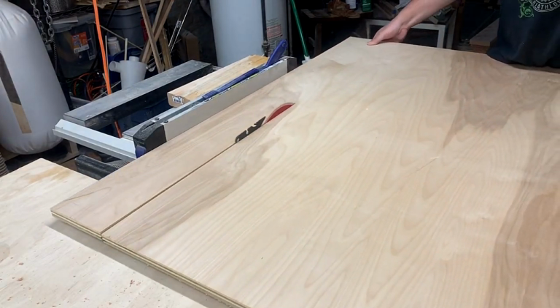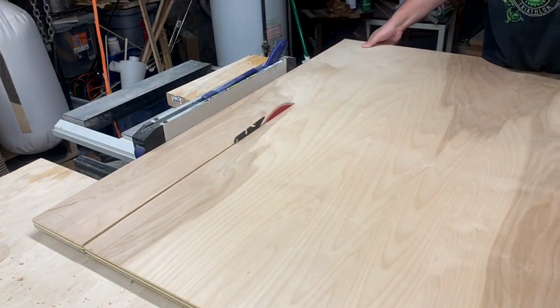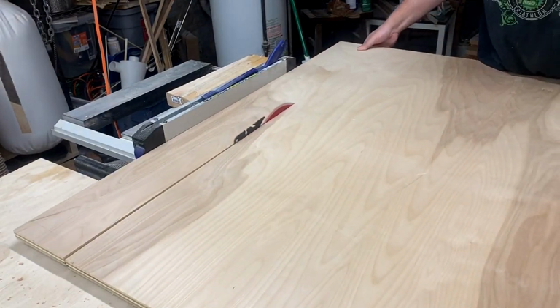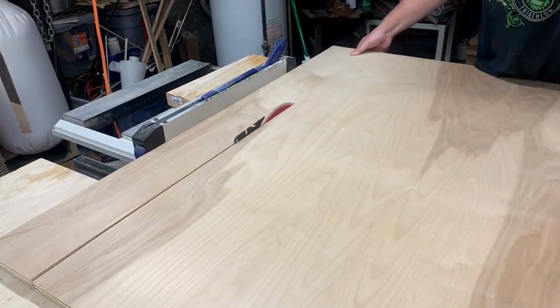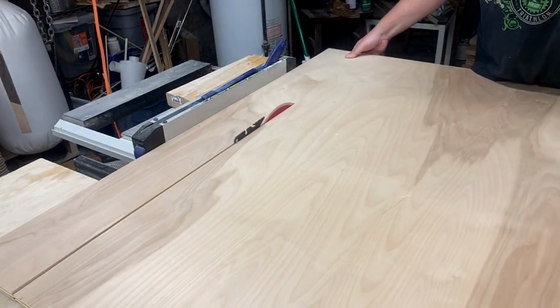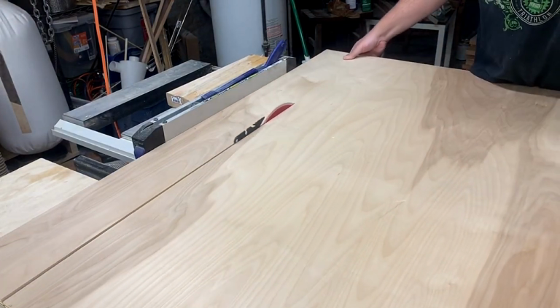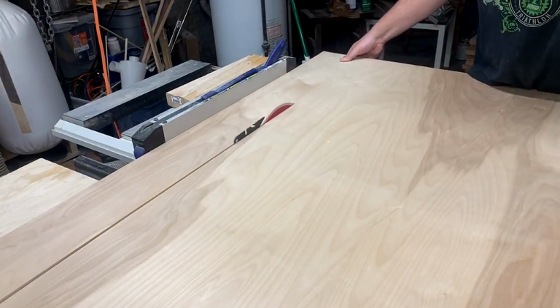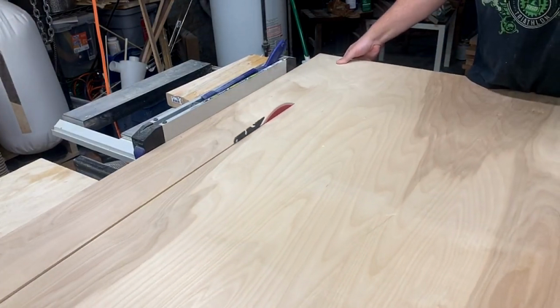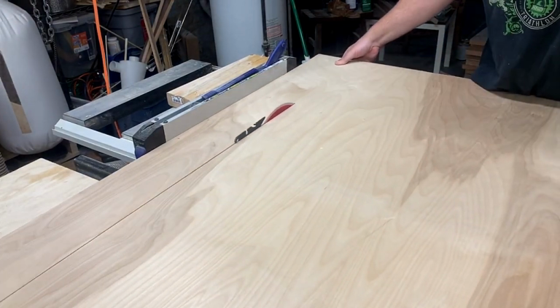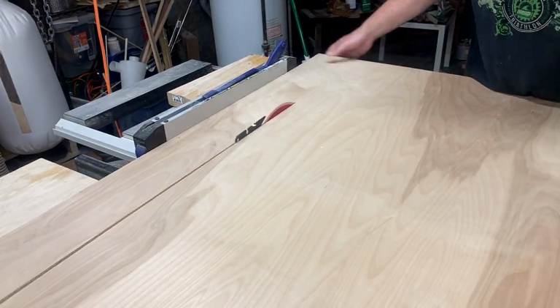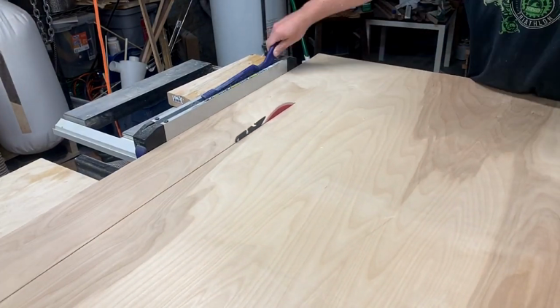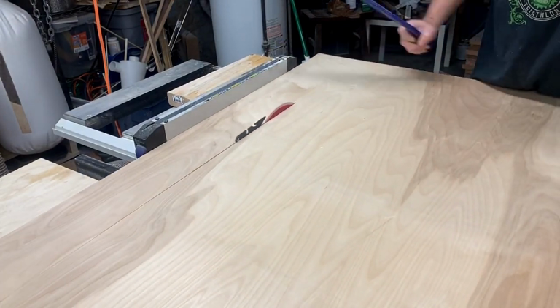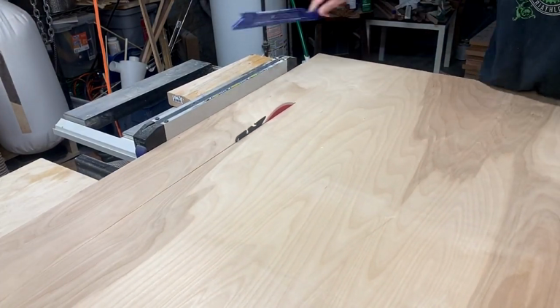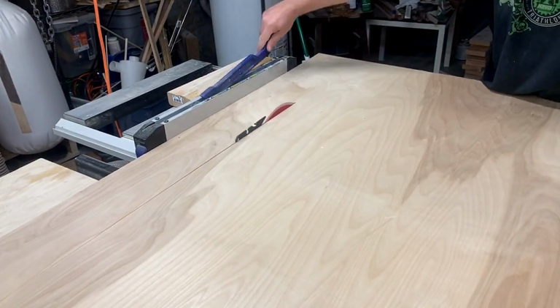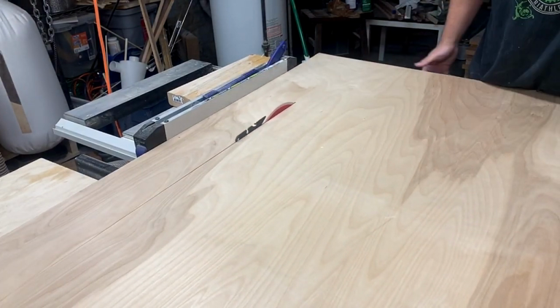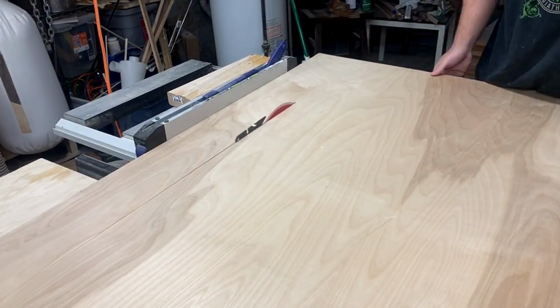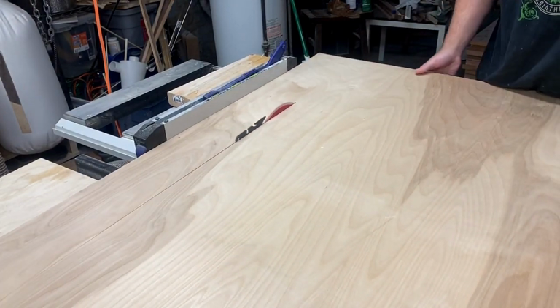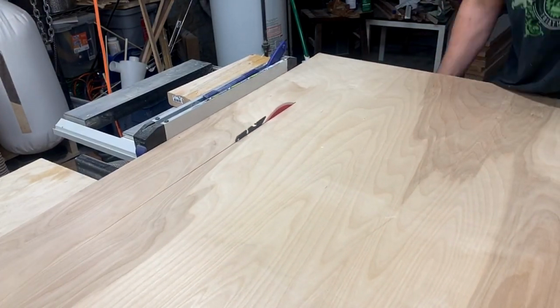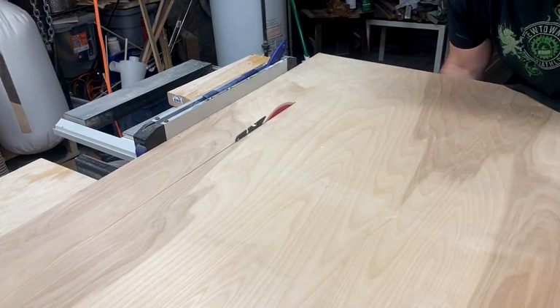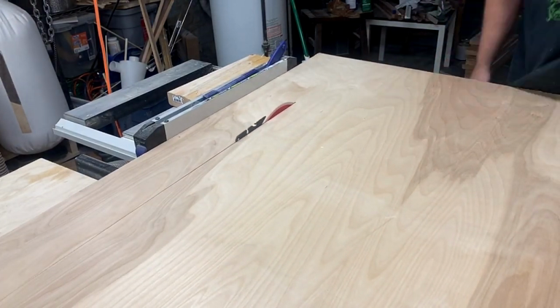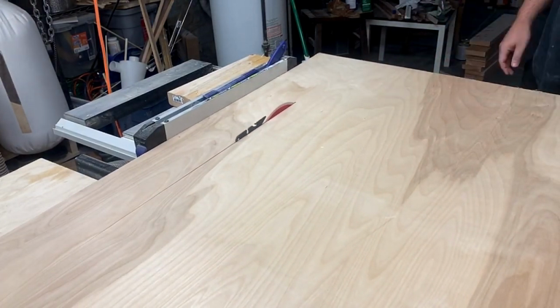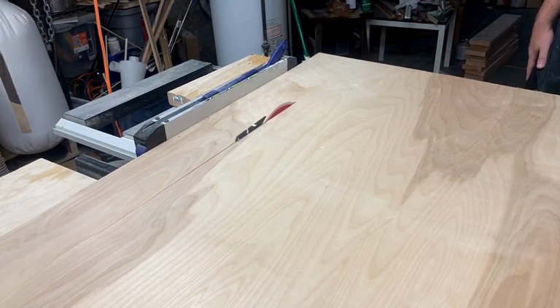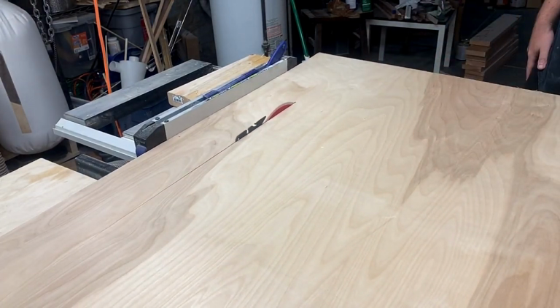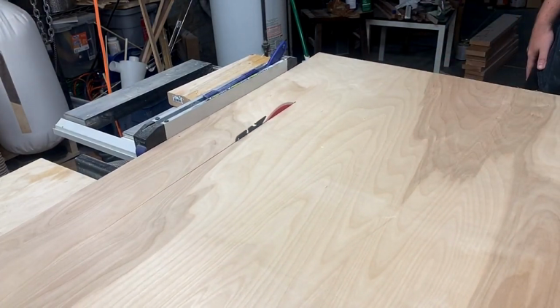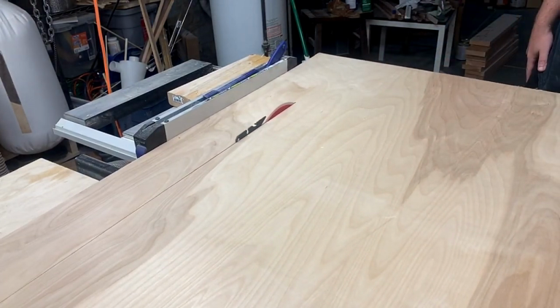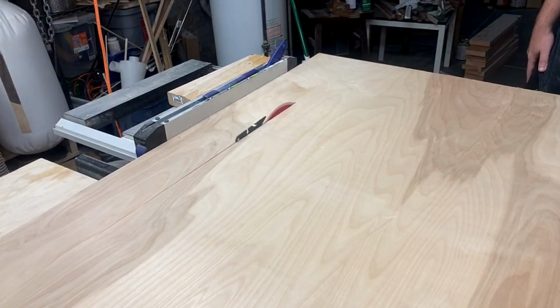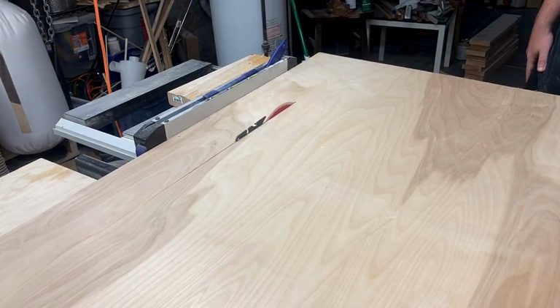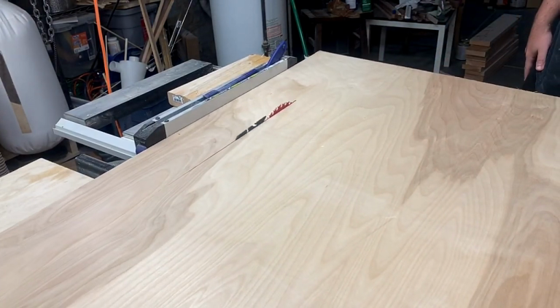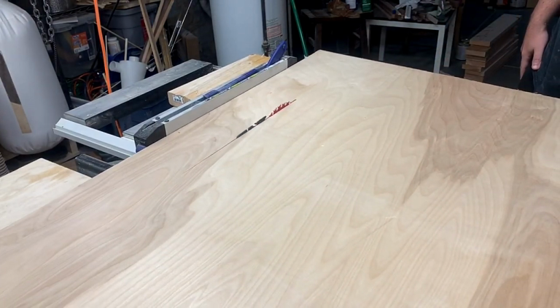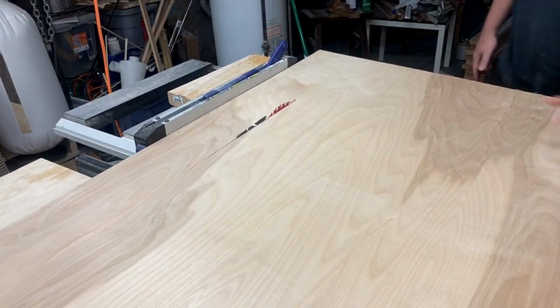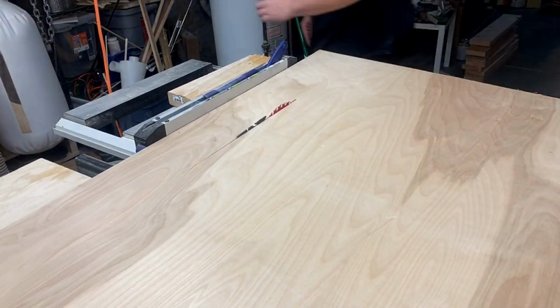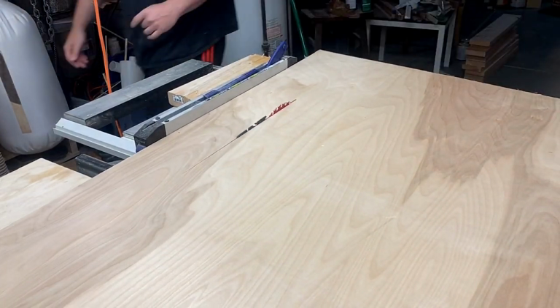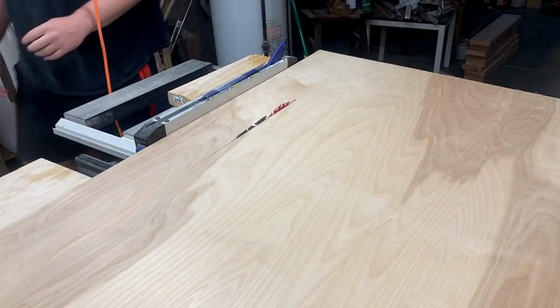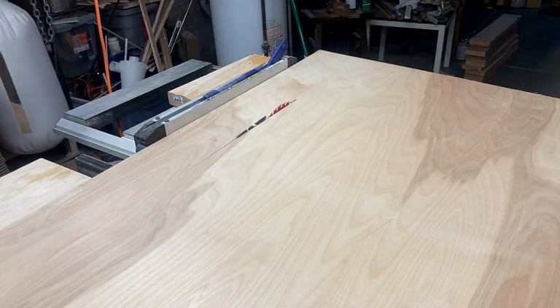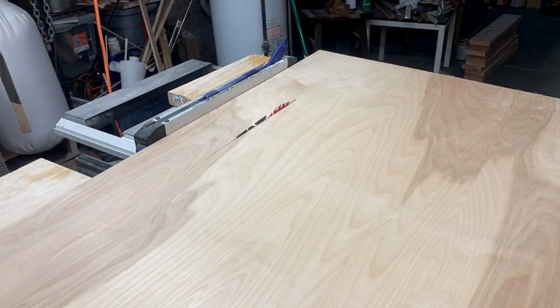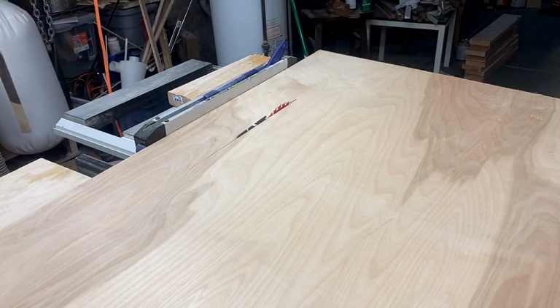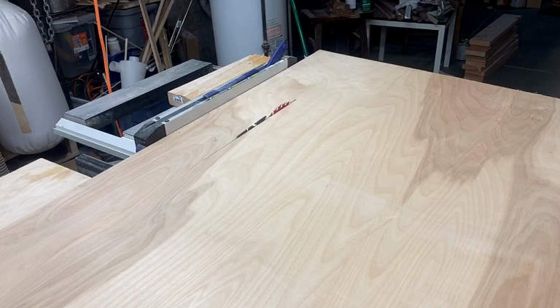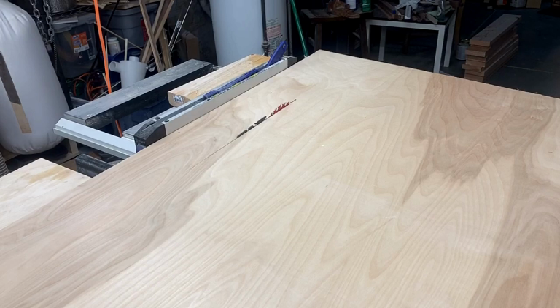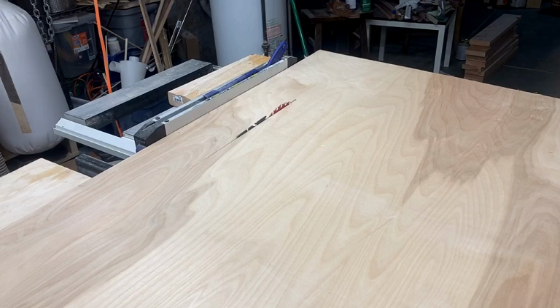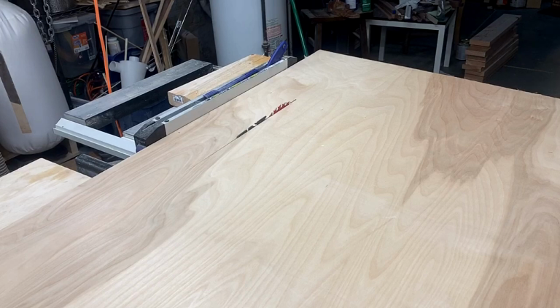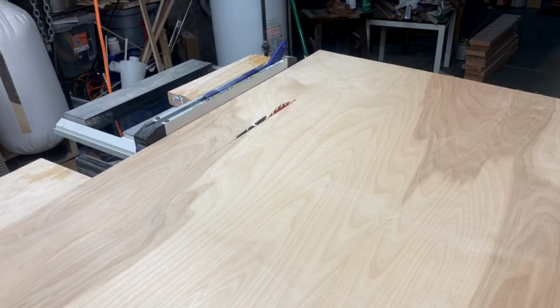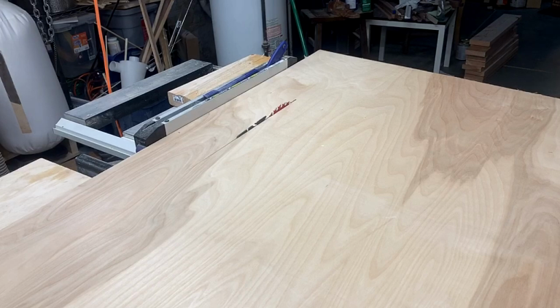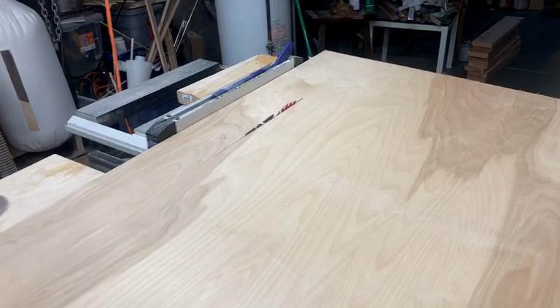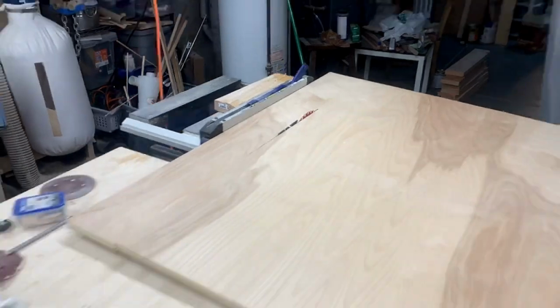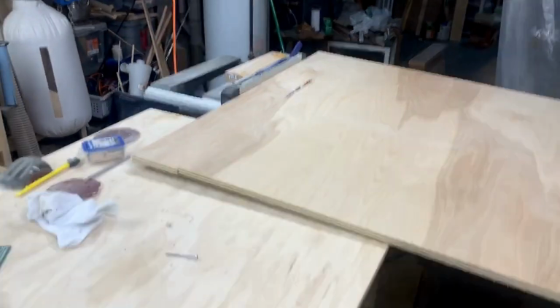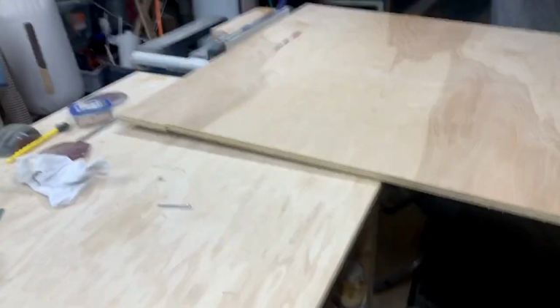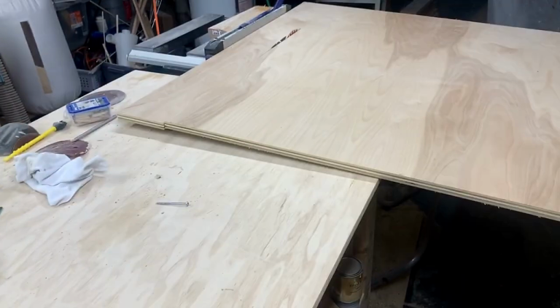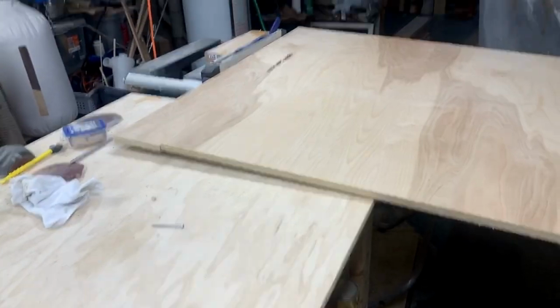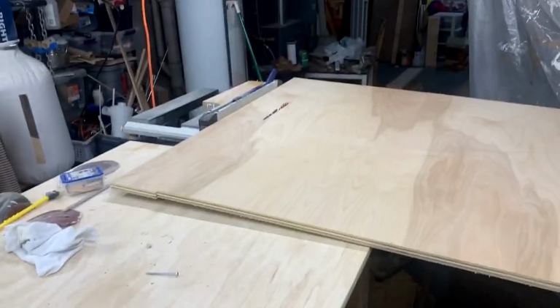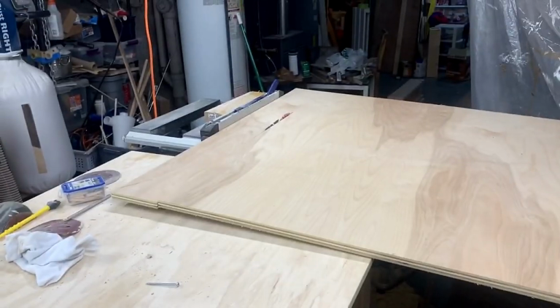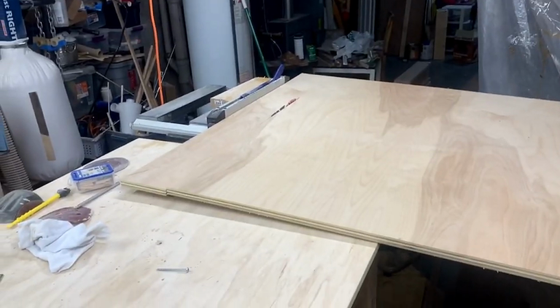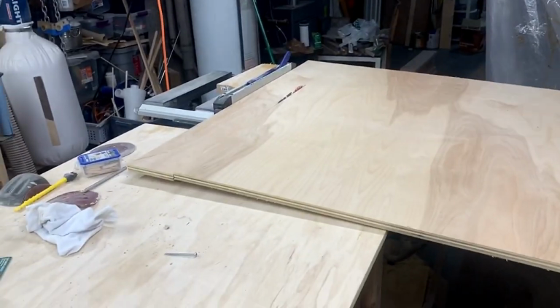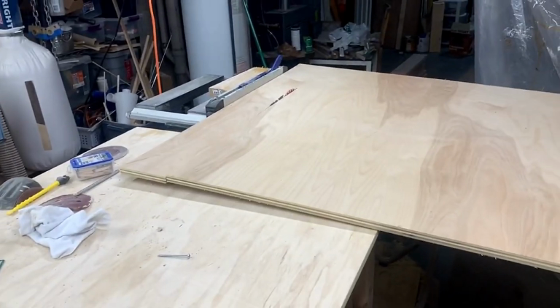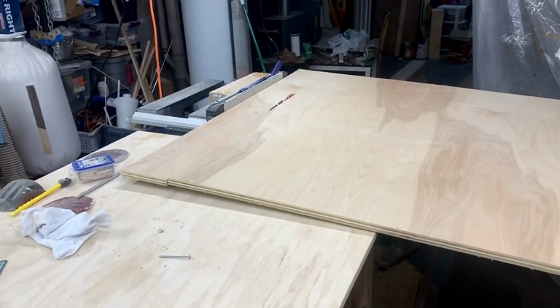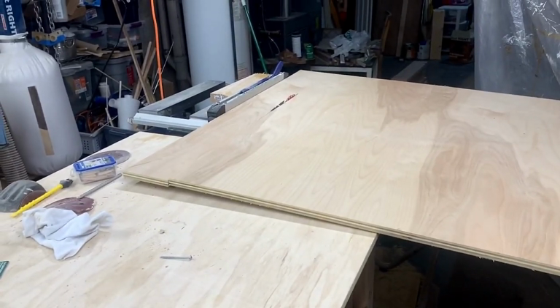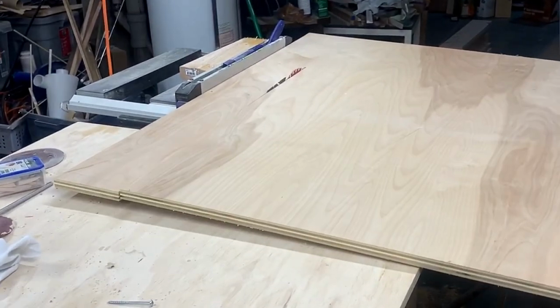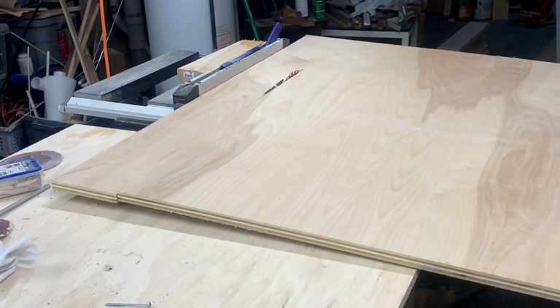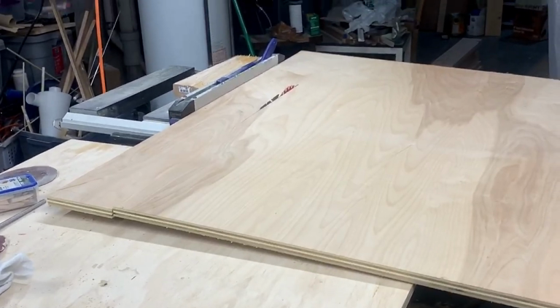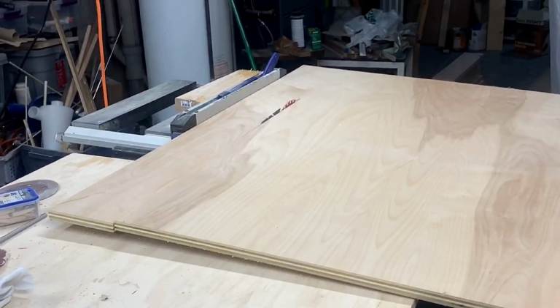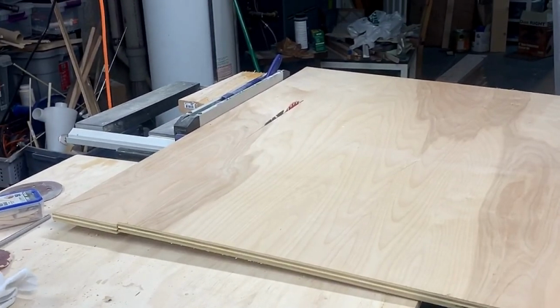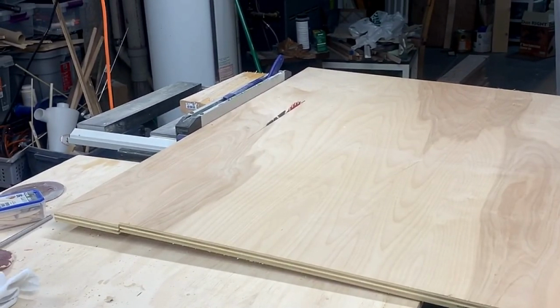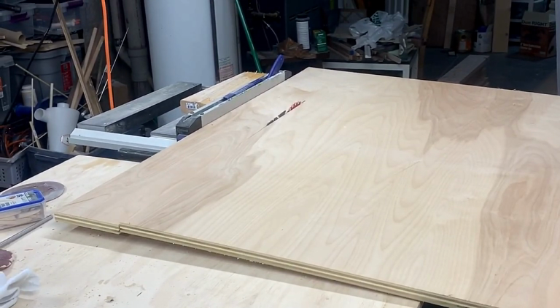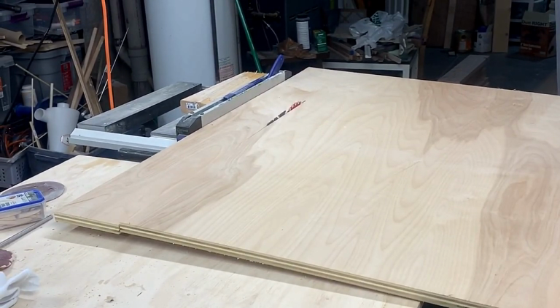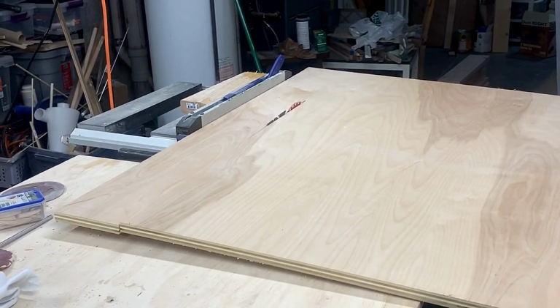Next I took a half sheet of maple plywood, which was really too big for the table saw, and ripped it down into about five inch sections.